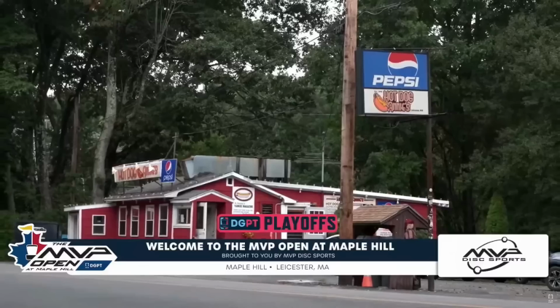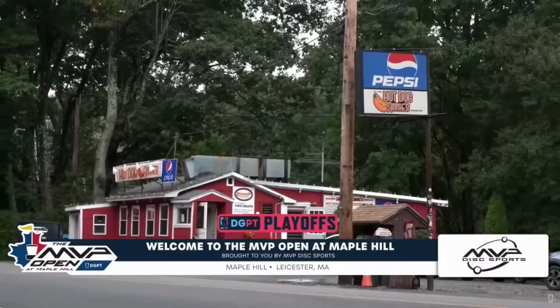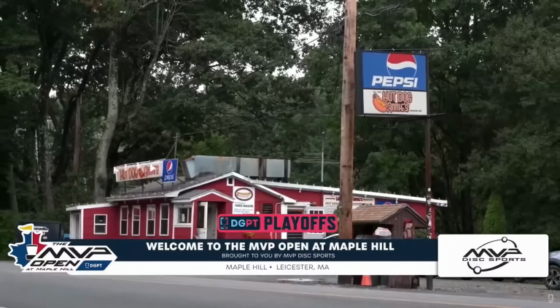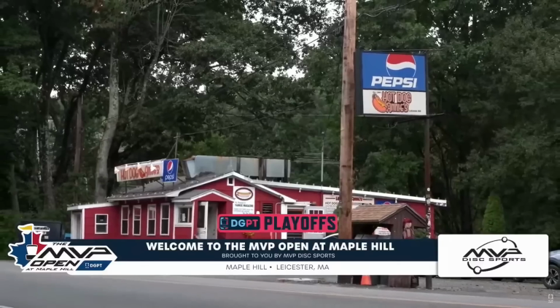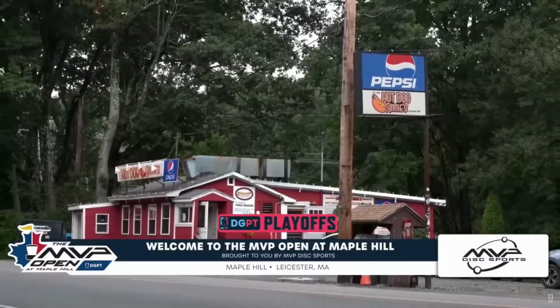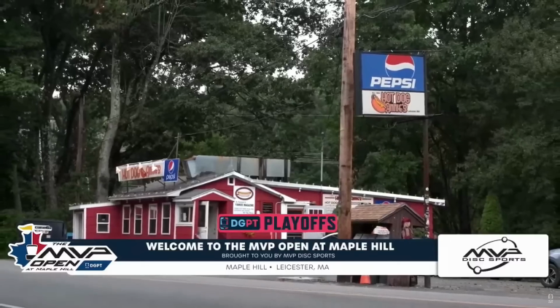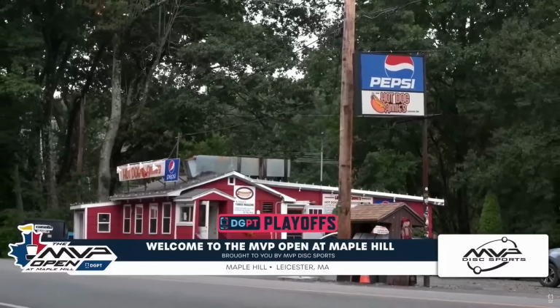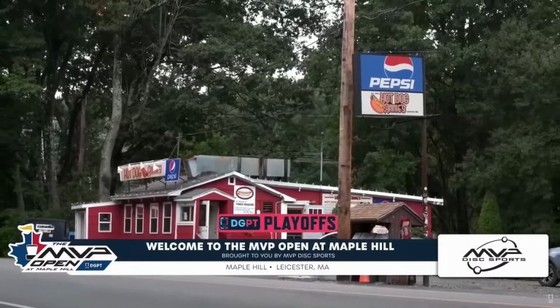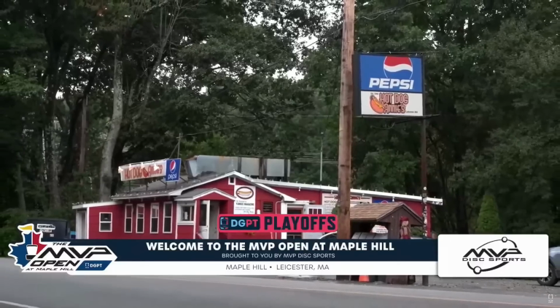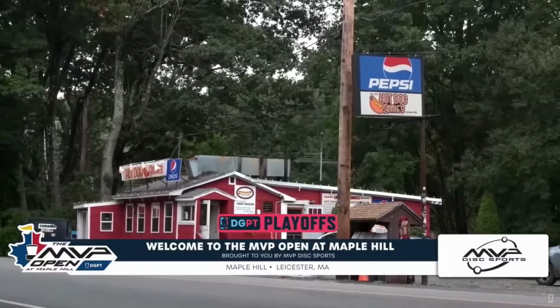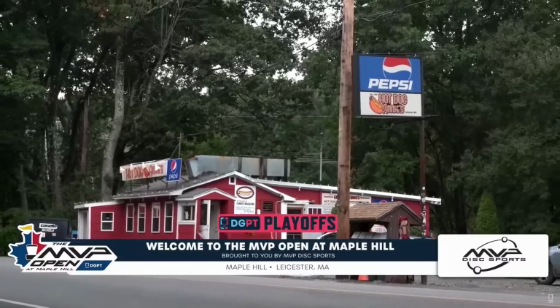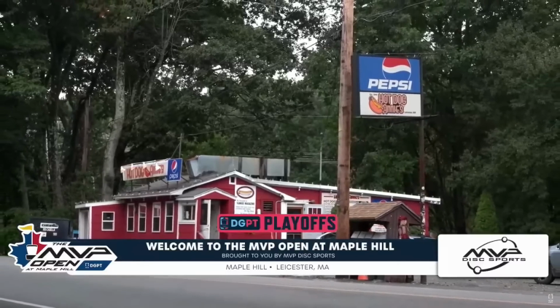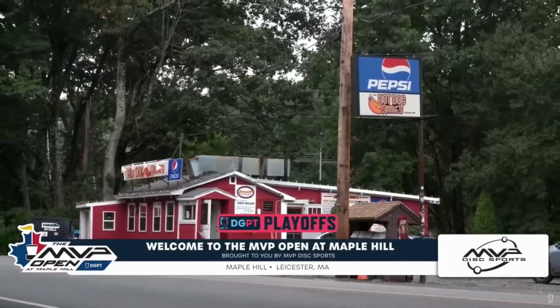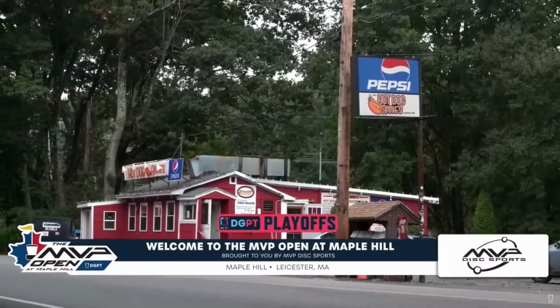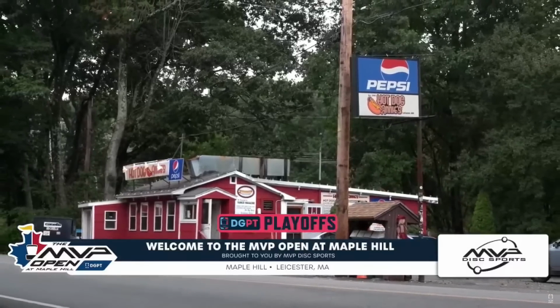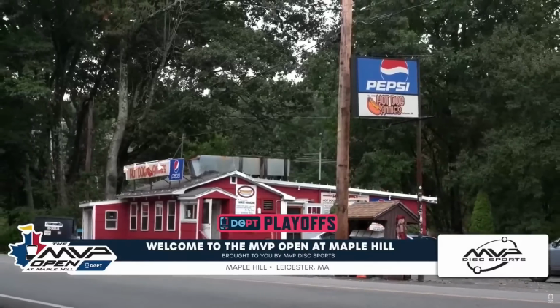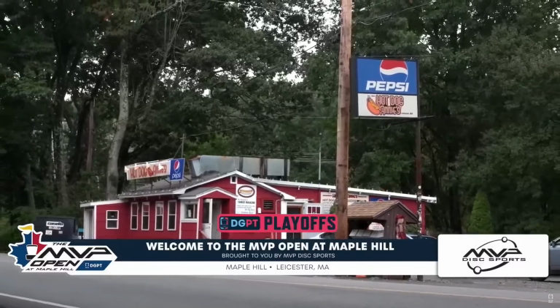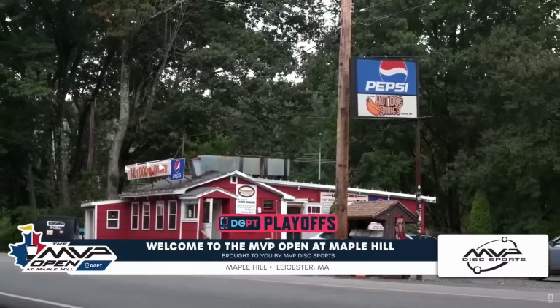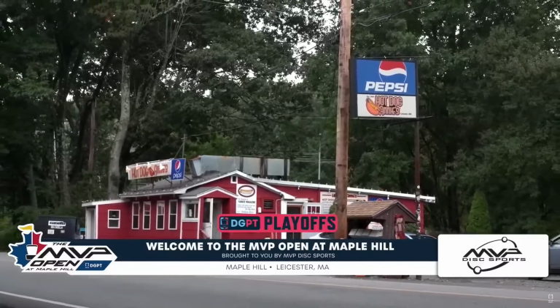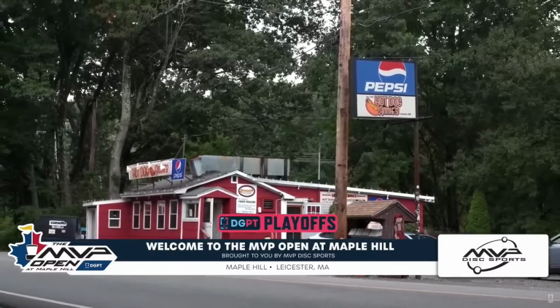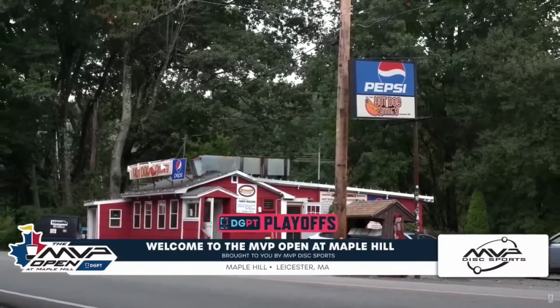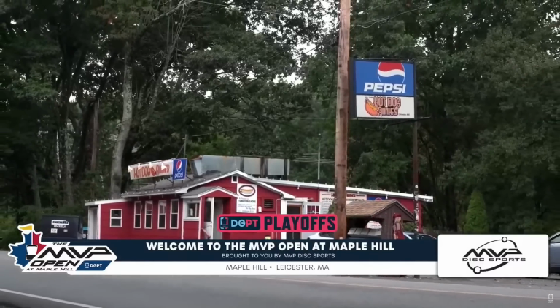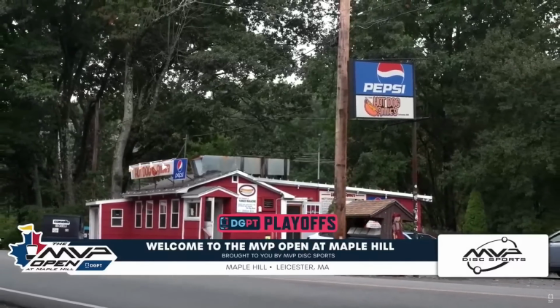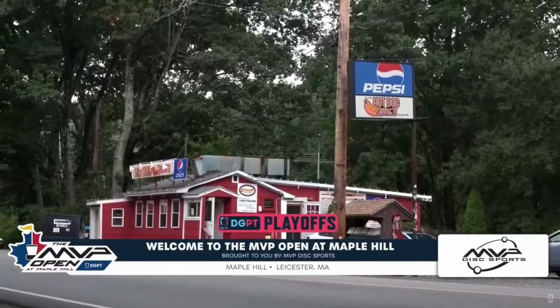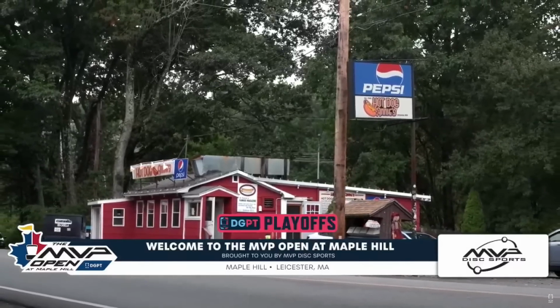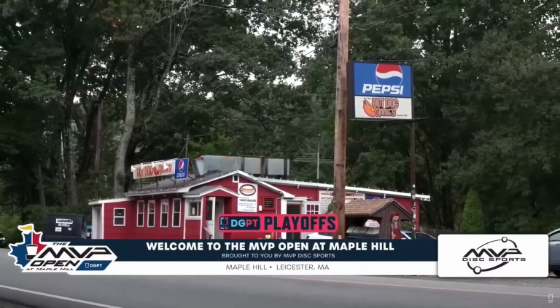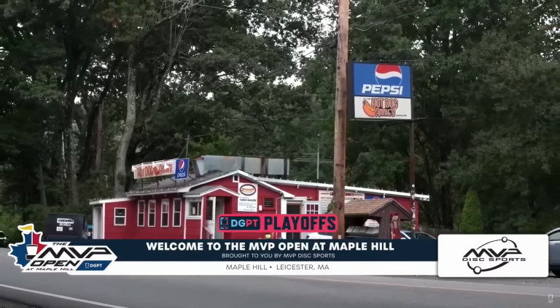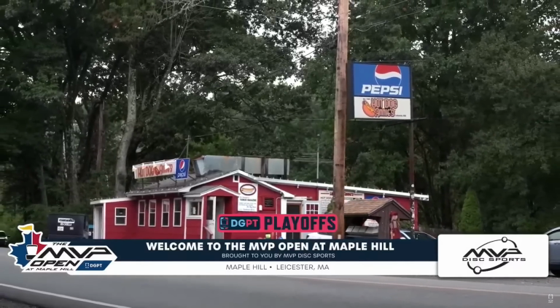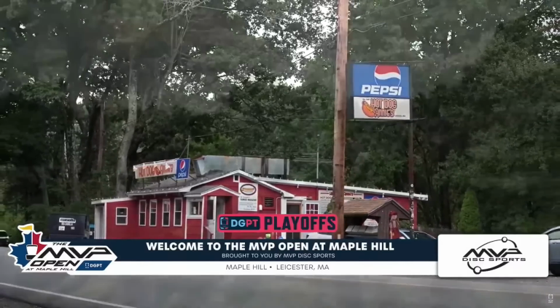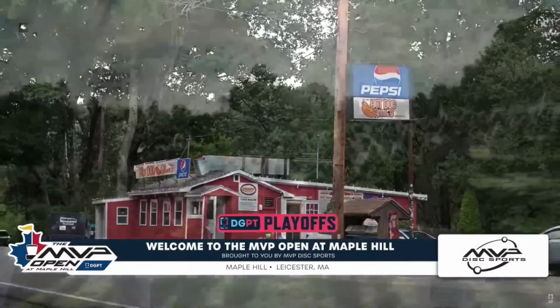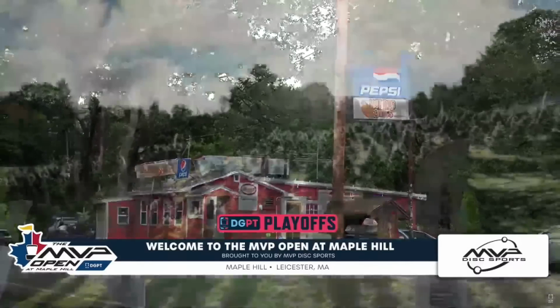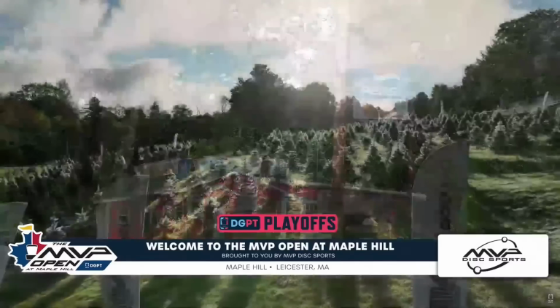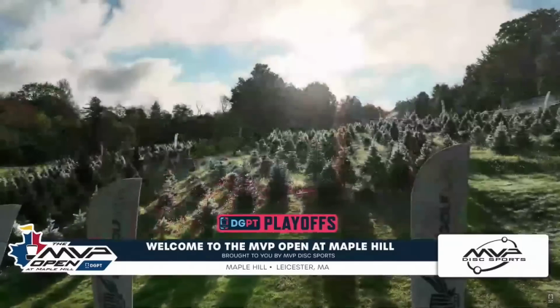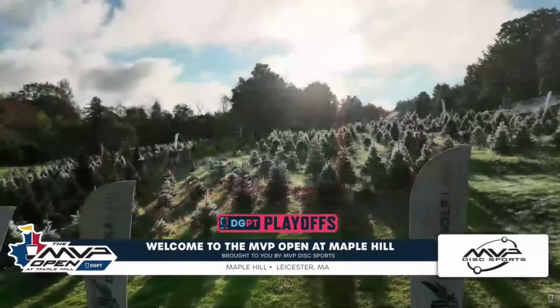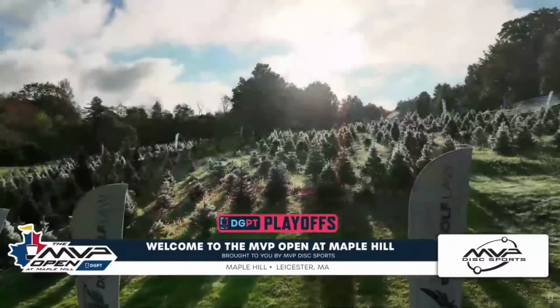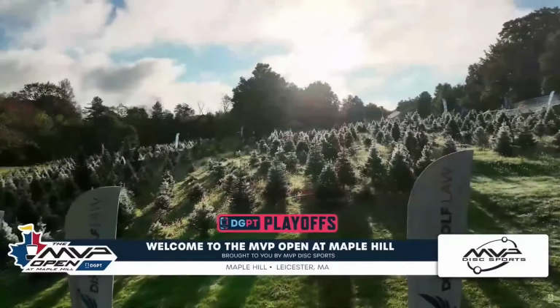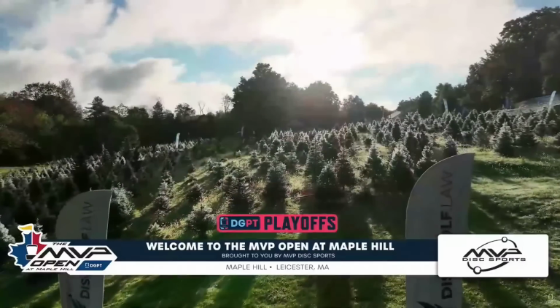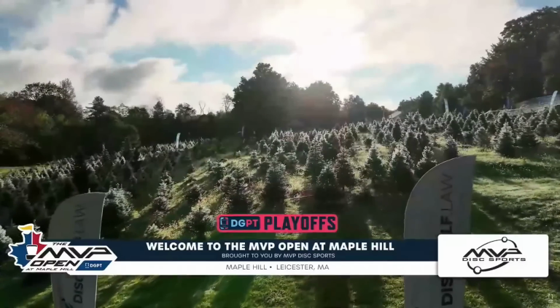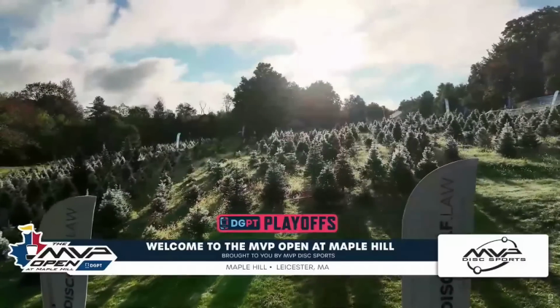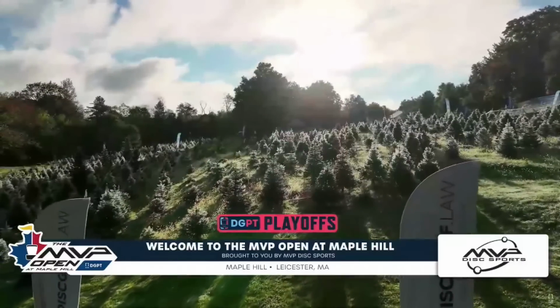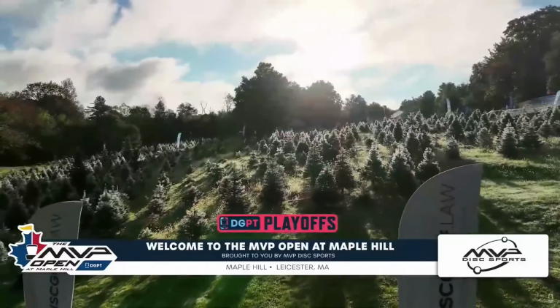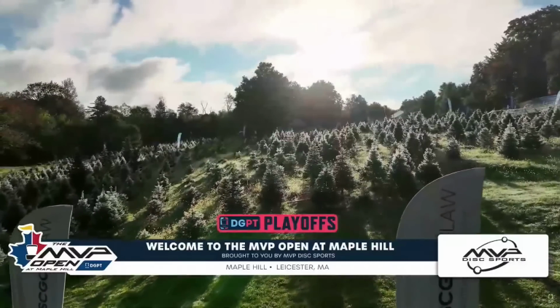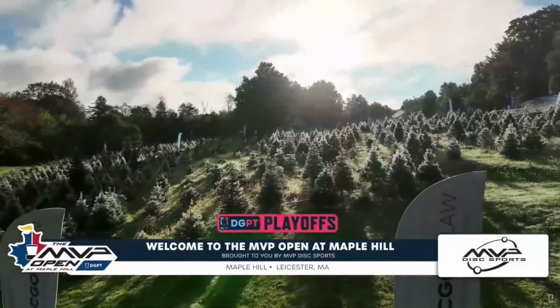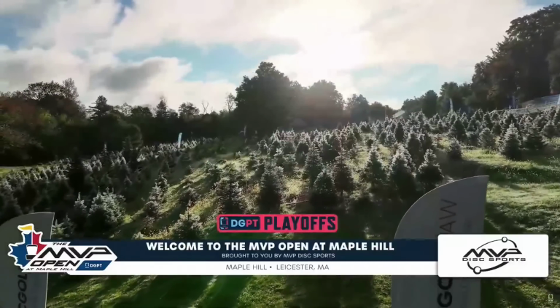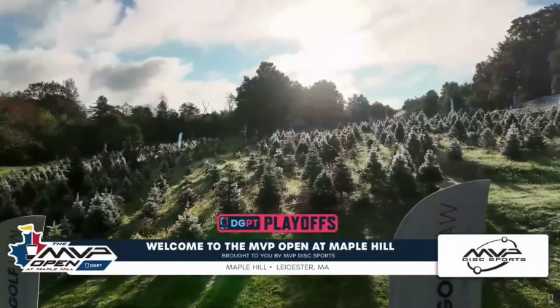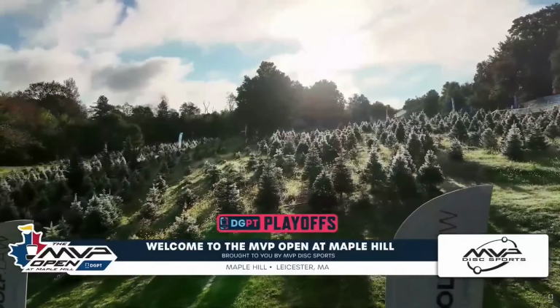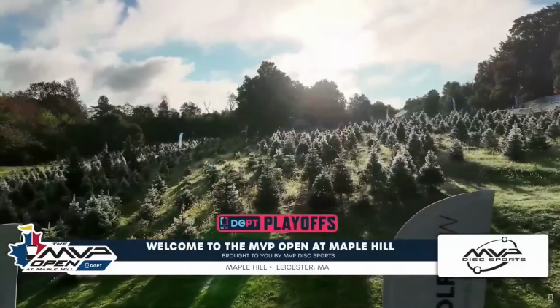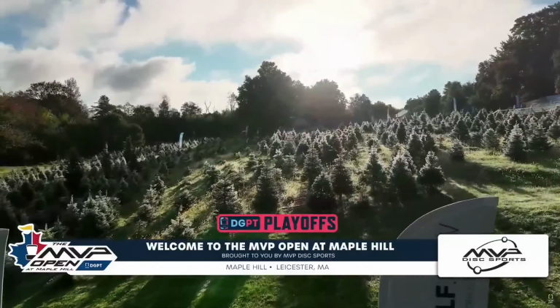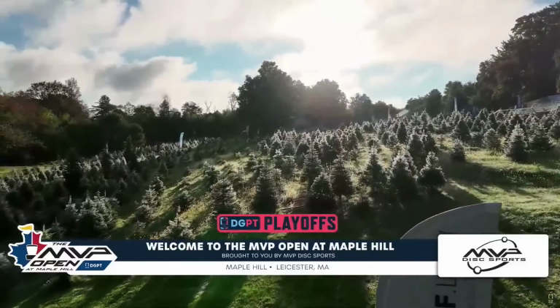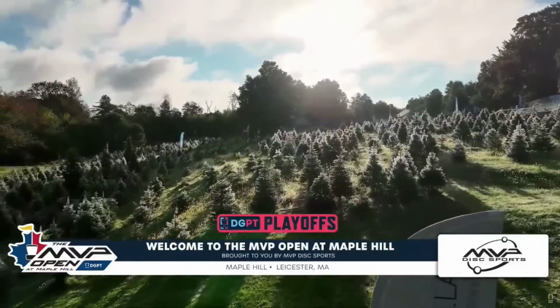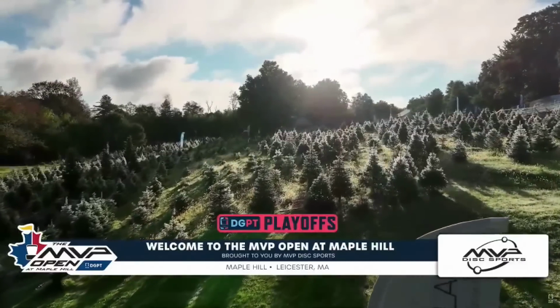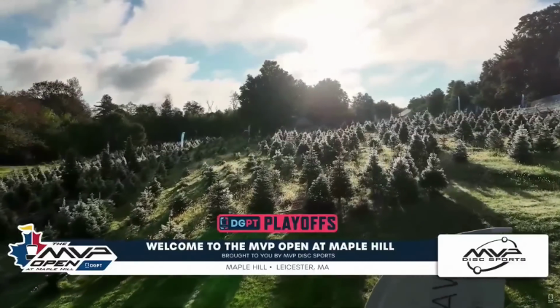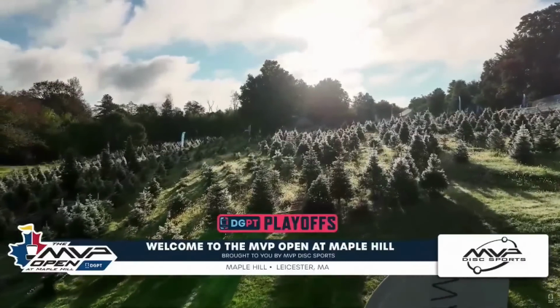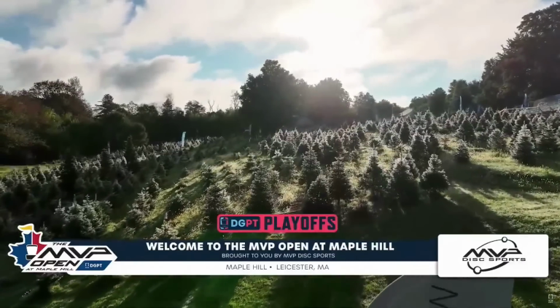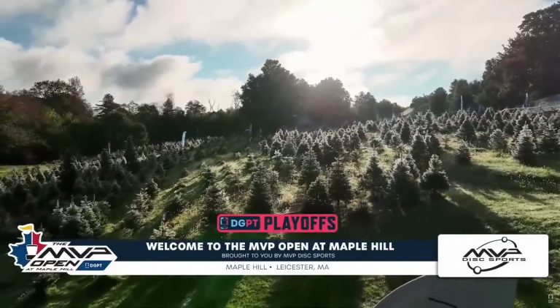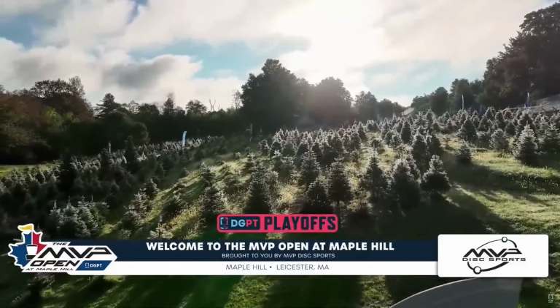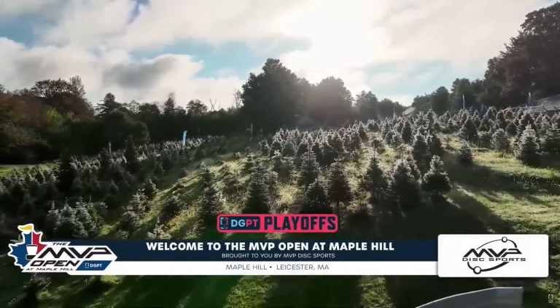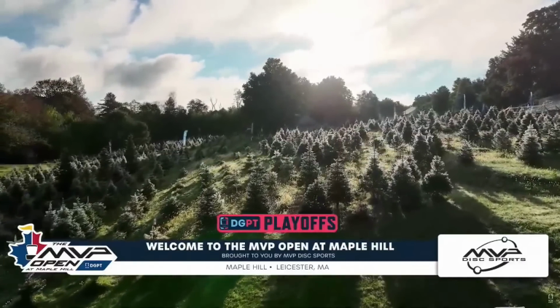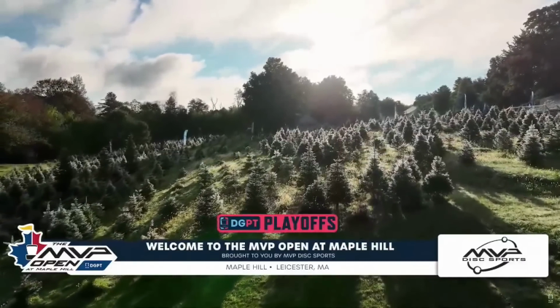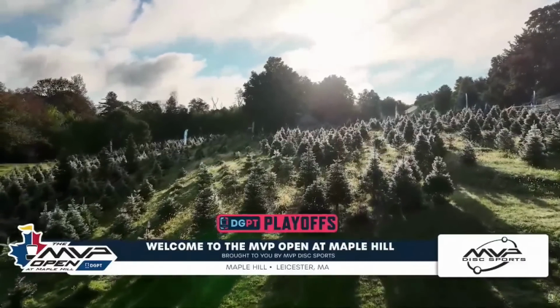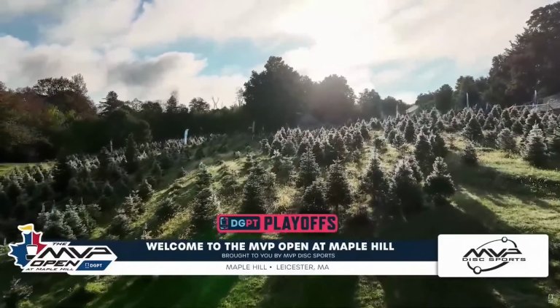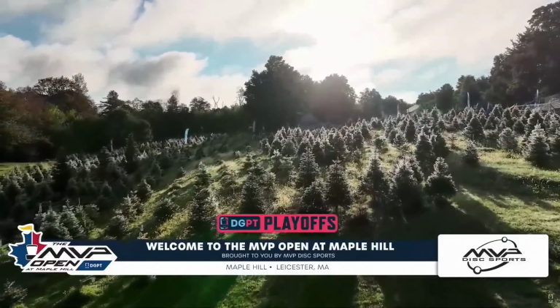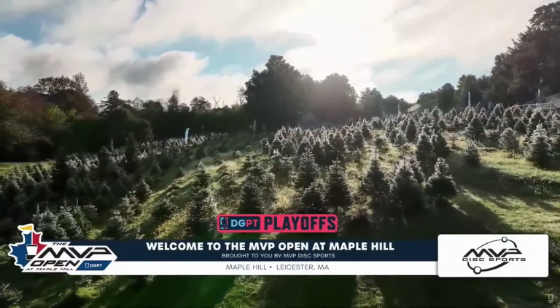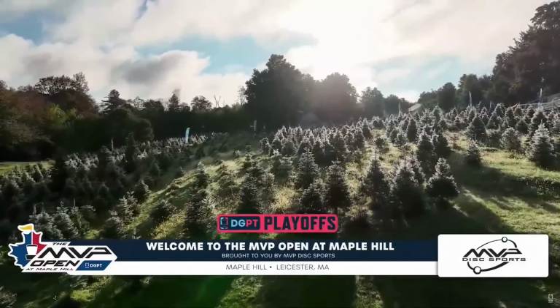Welcome to Leicester, Massachusetts, for round three of the 2022 MVP Open at Maple Hill.